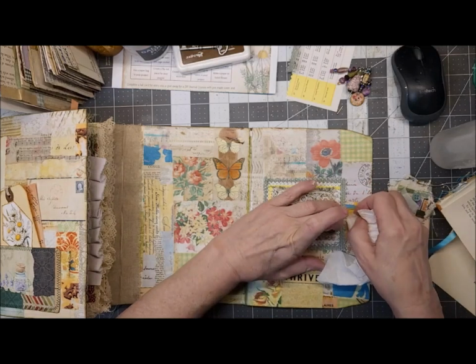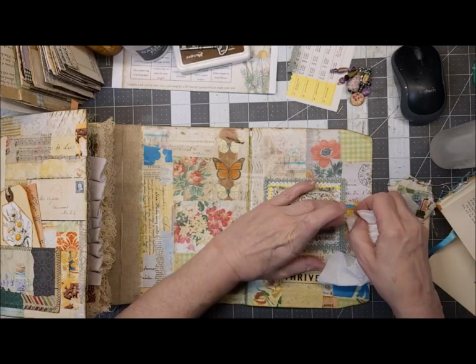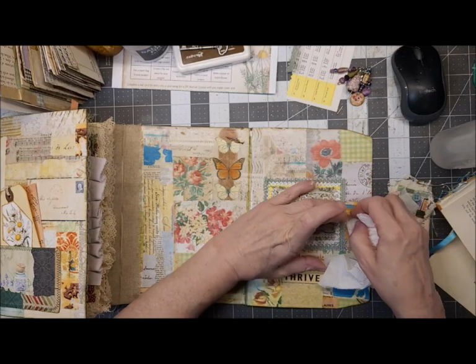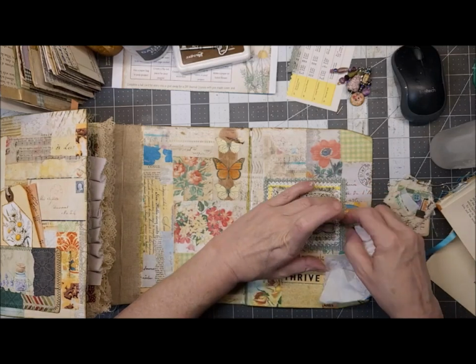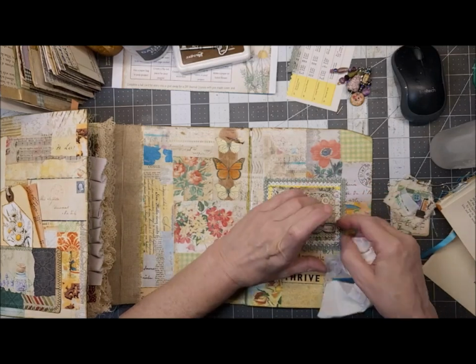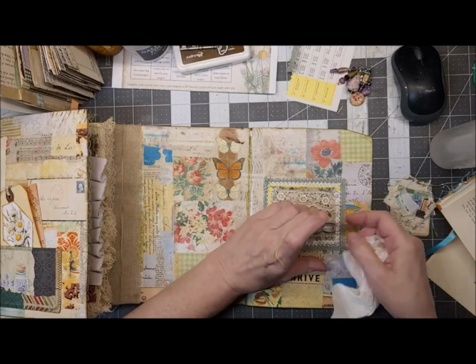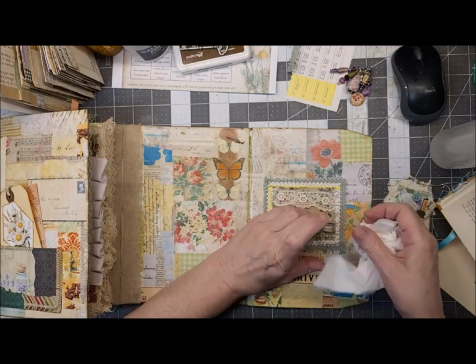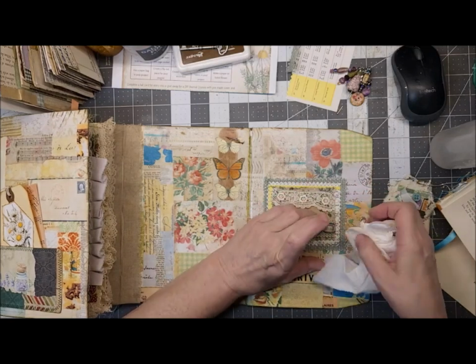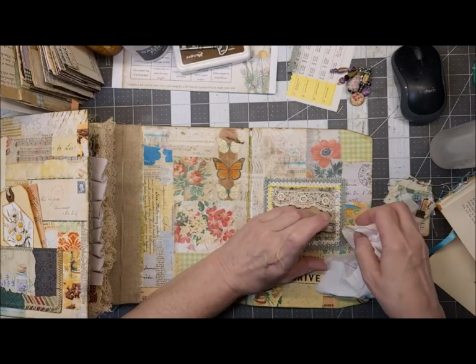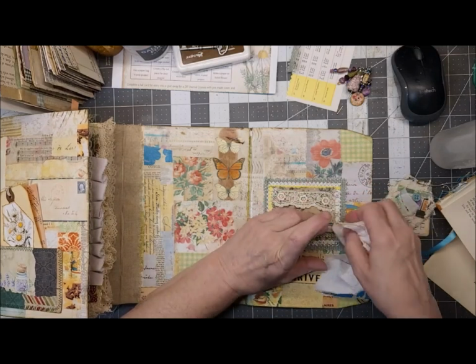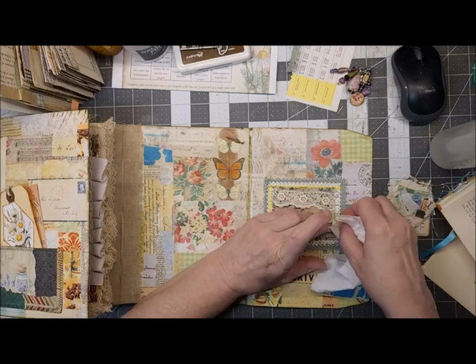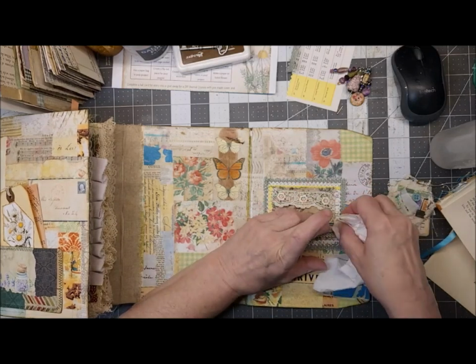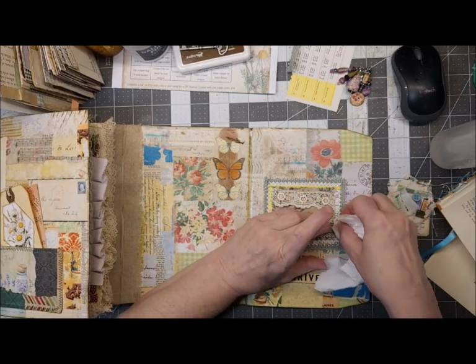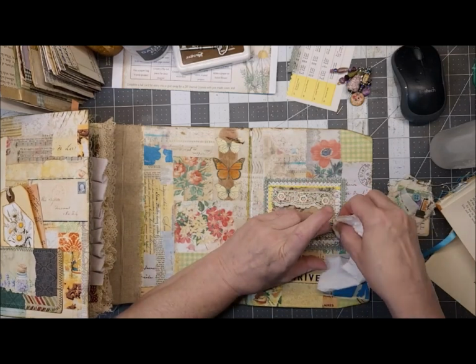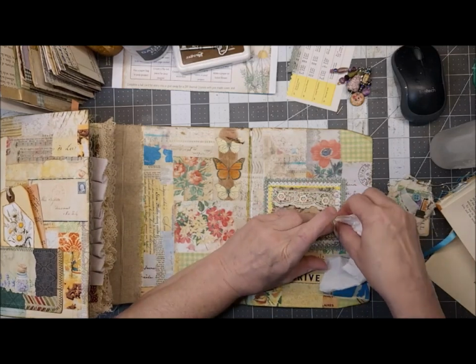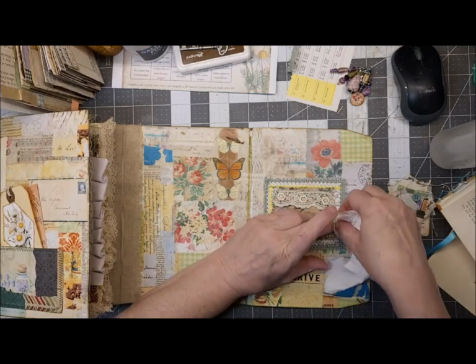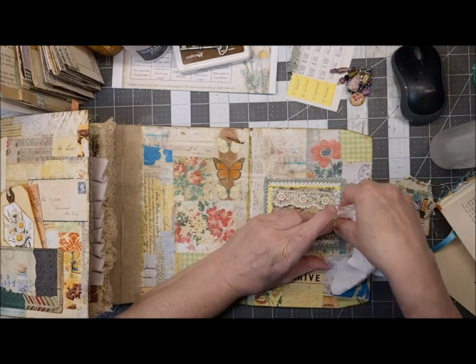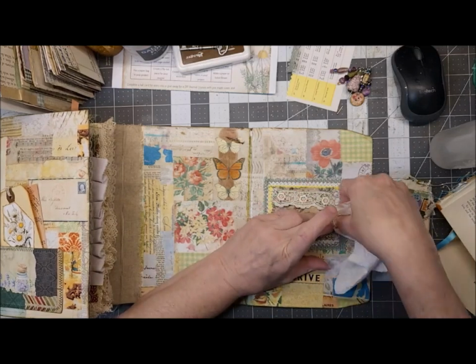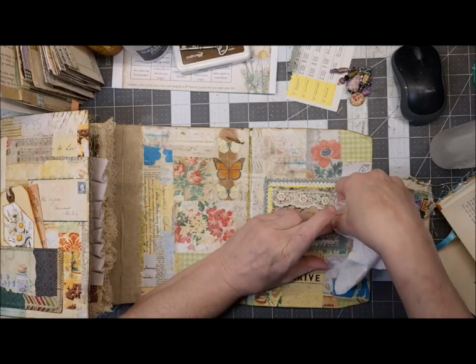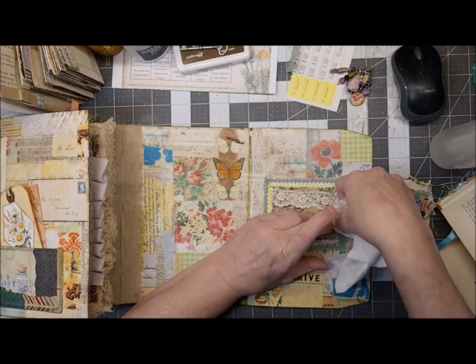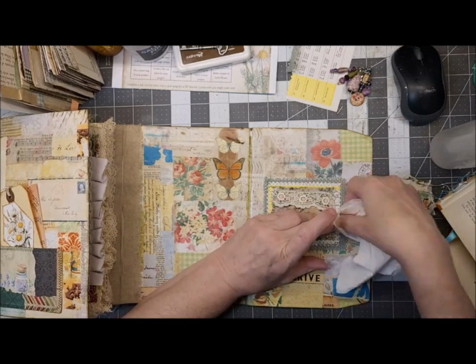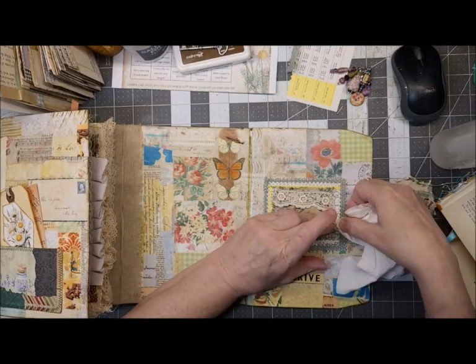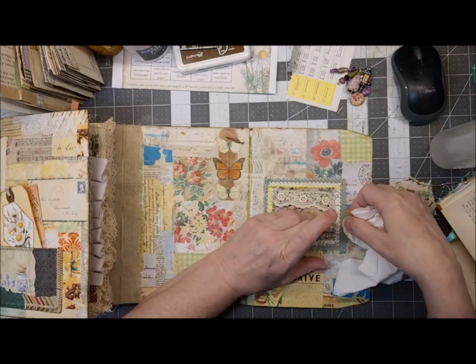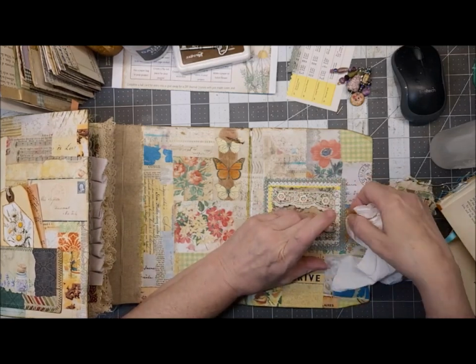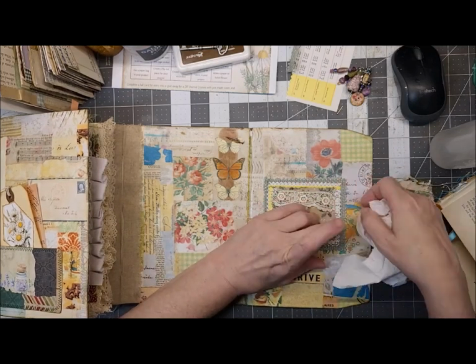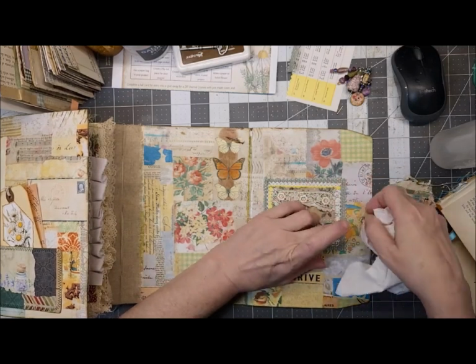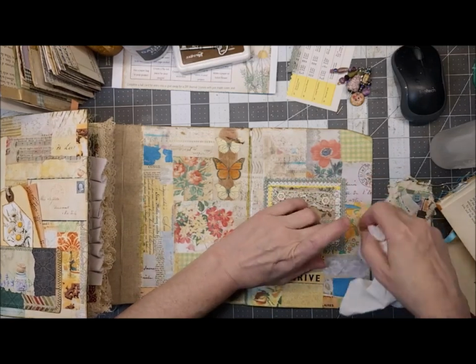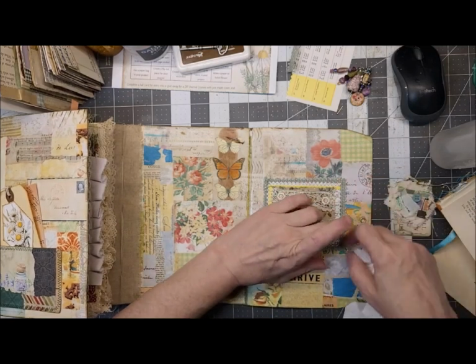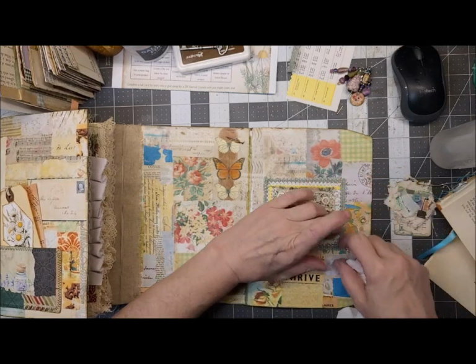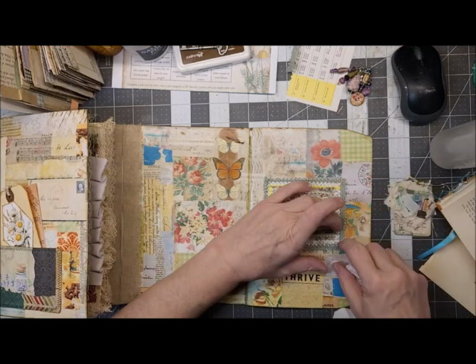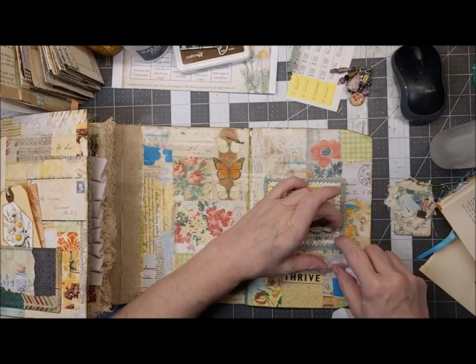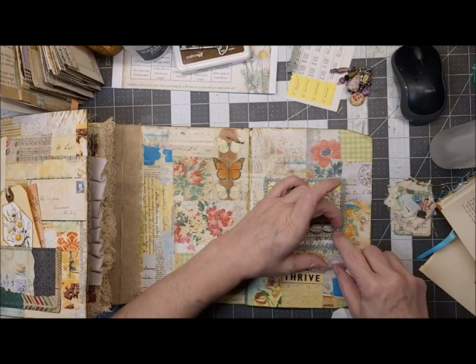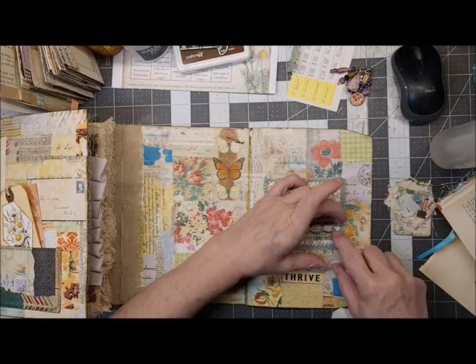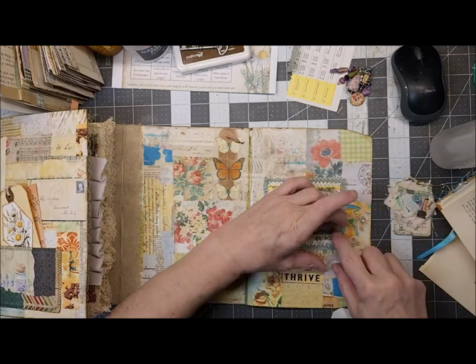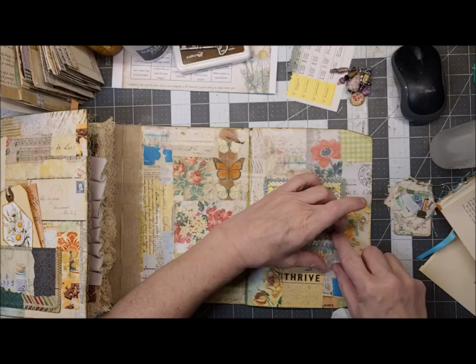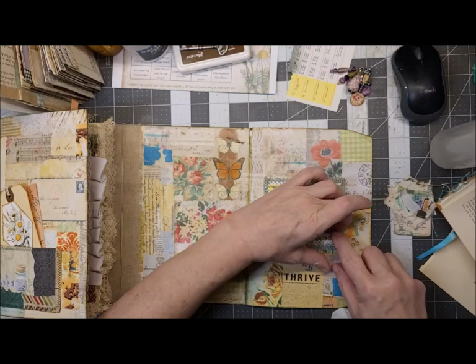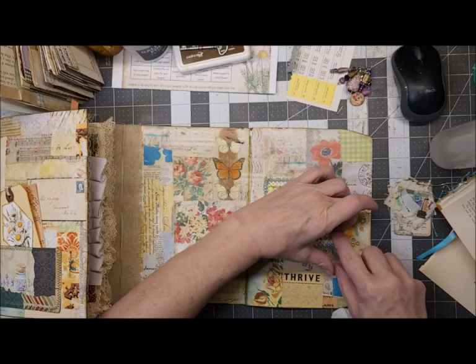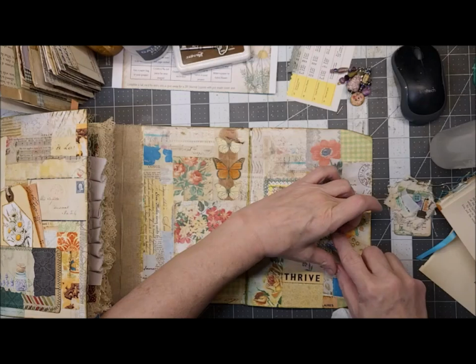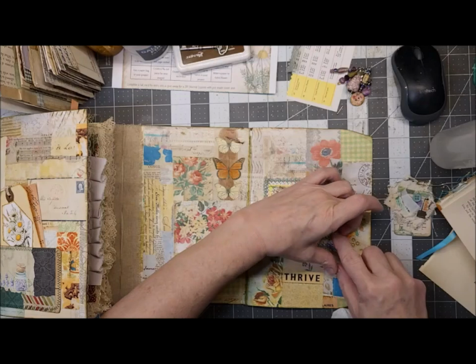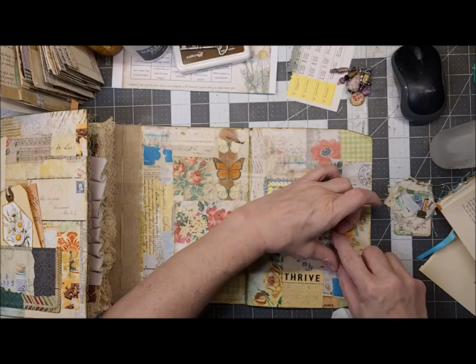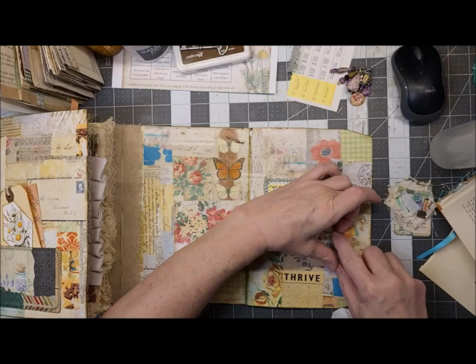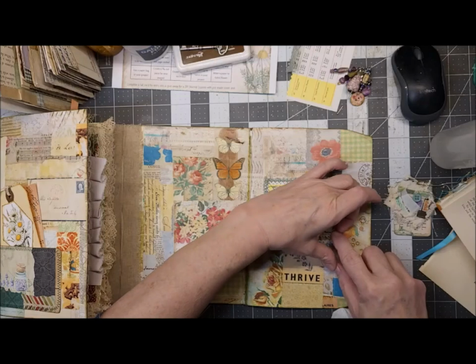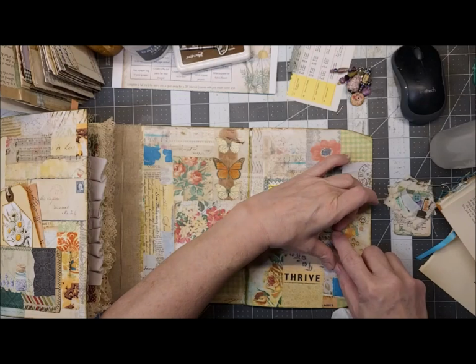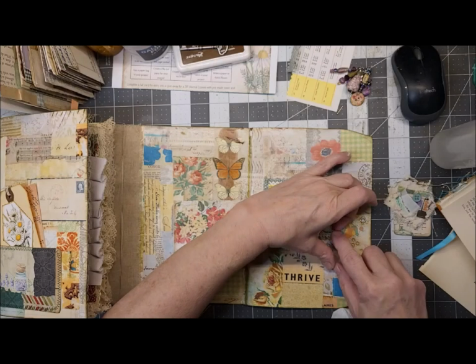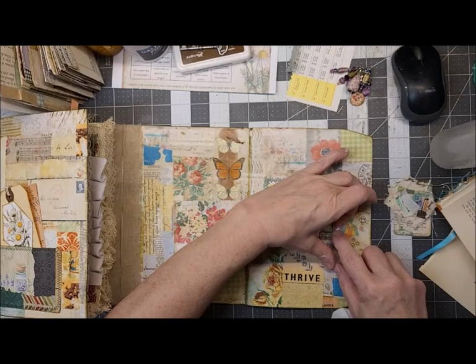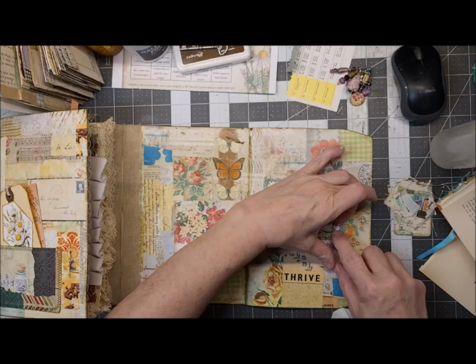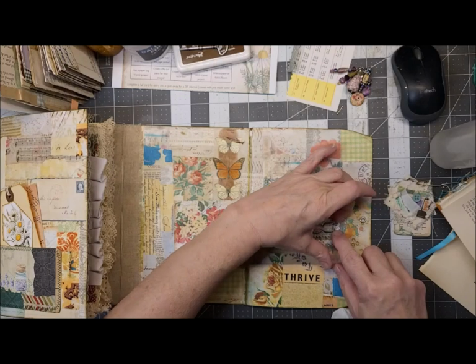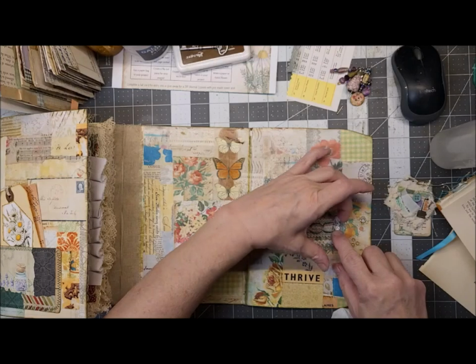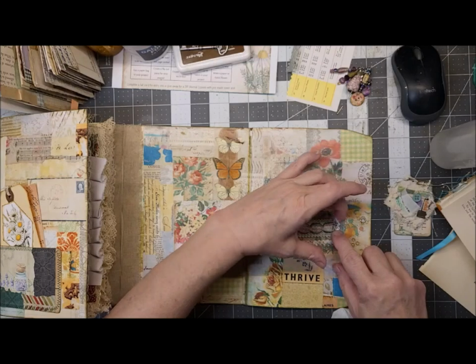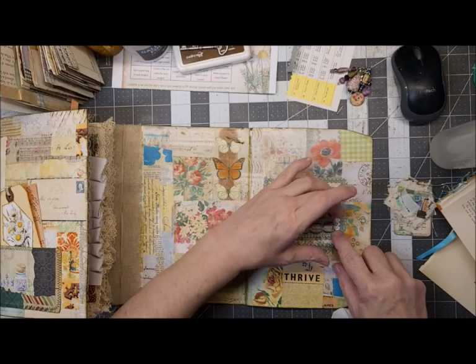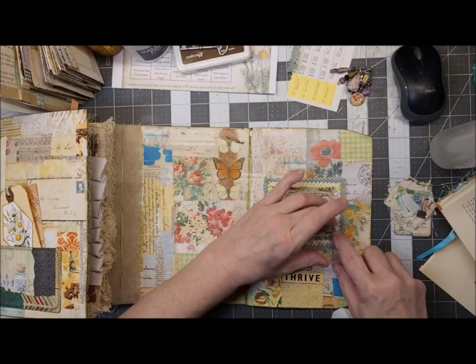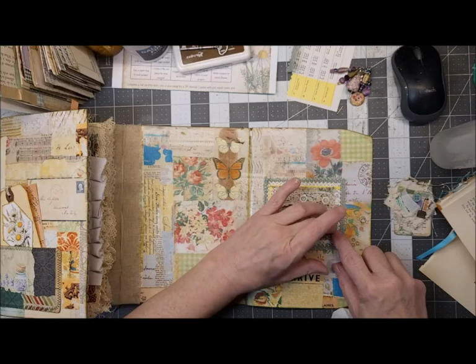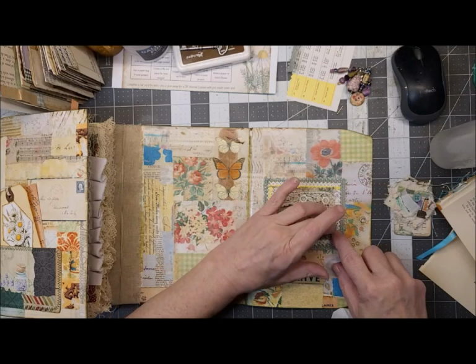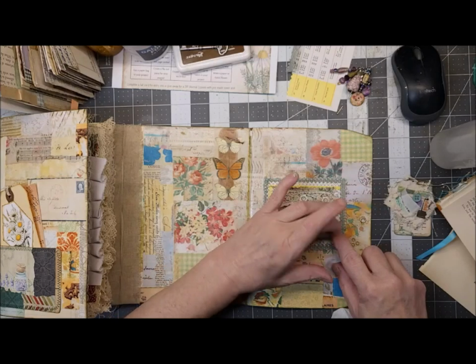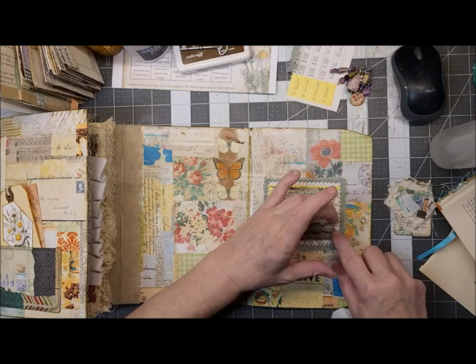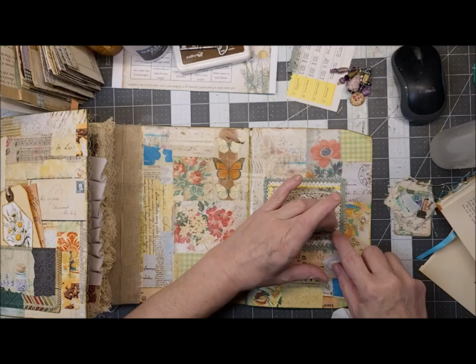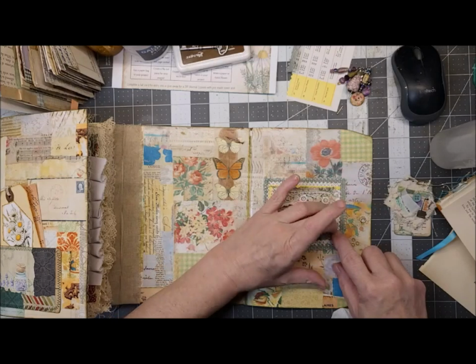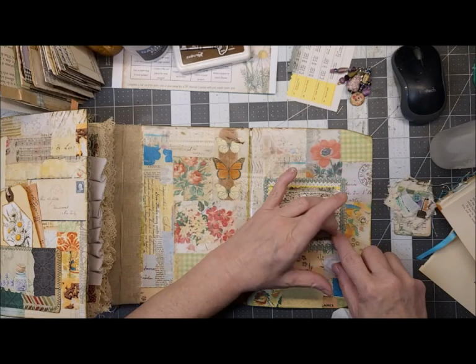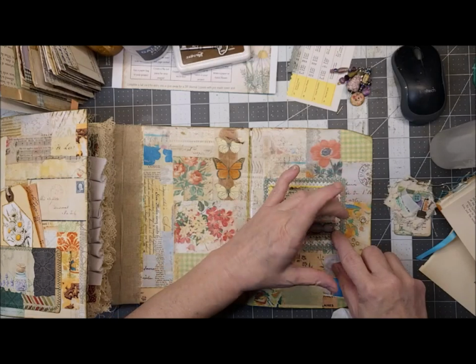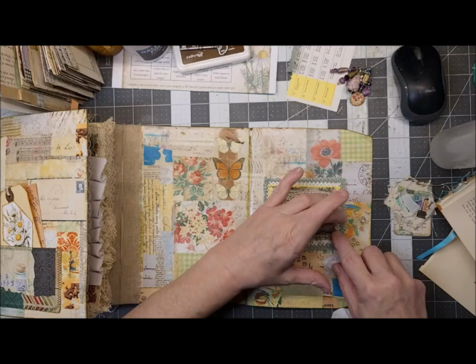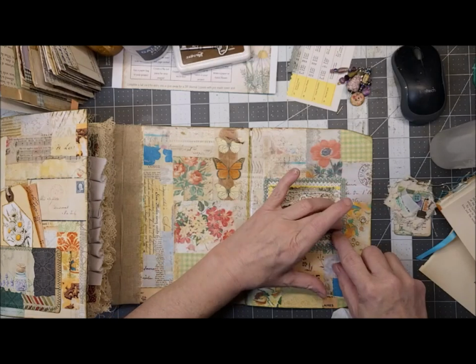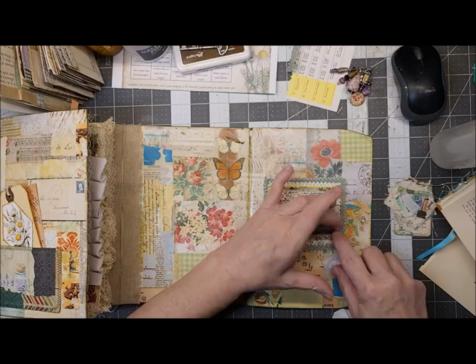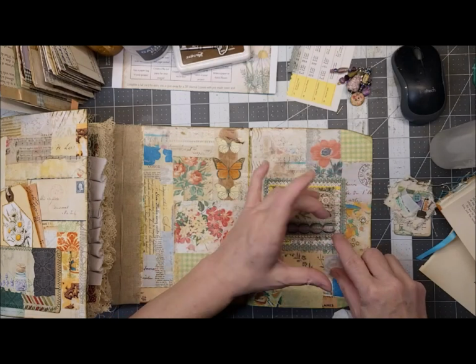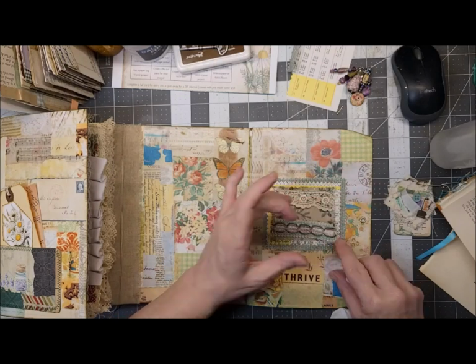I put a big glob of glue here because it was unraveling a little bit and I wanted it to hold.